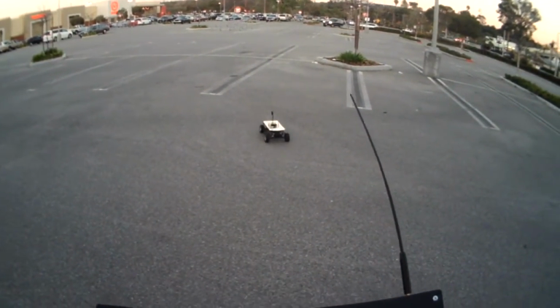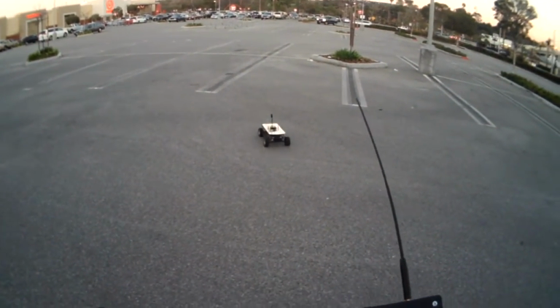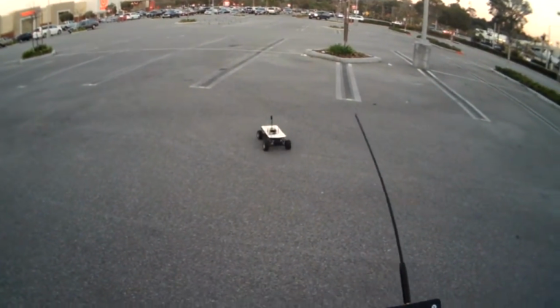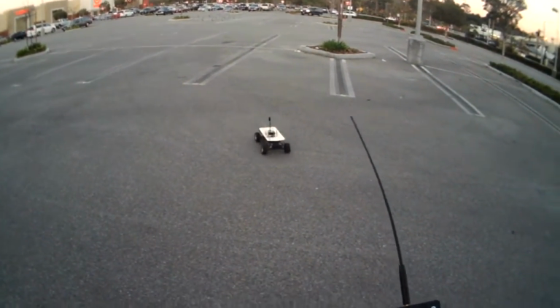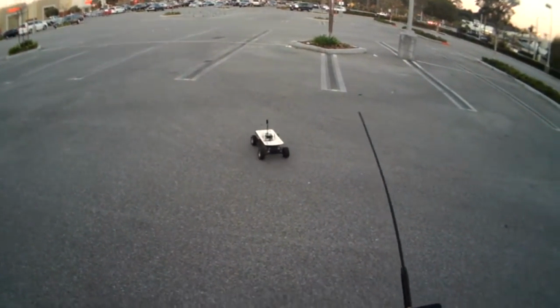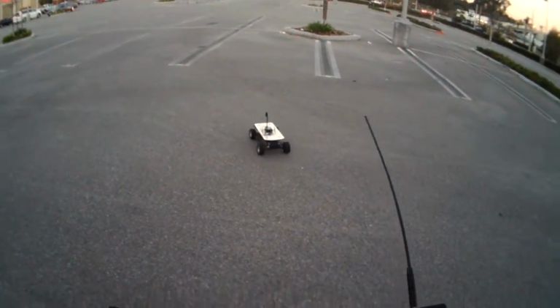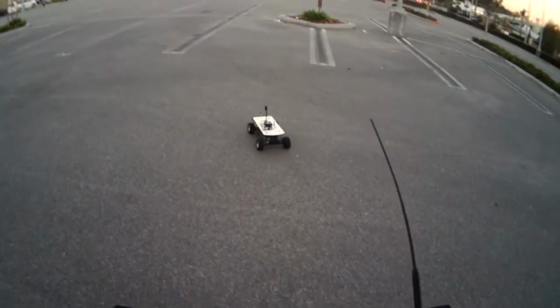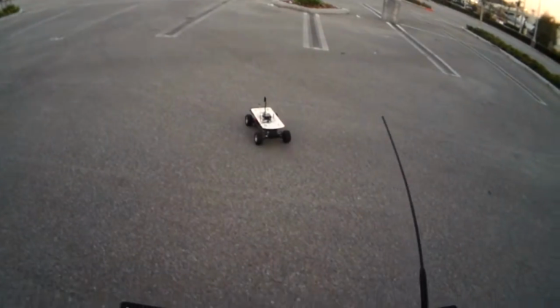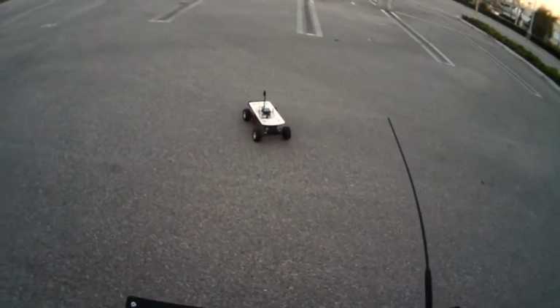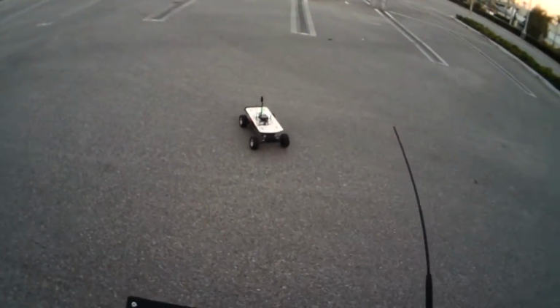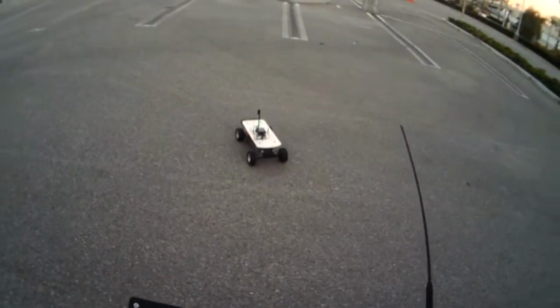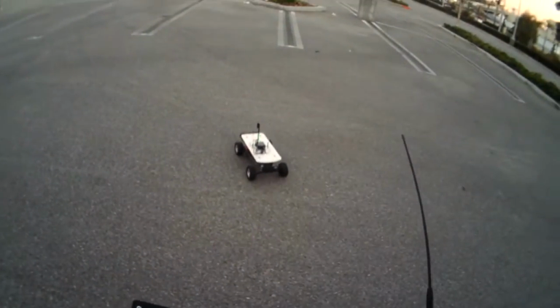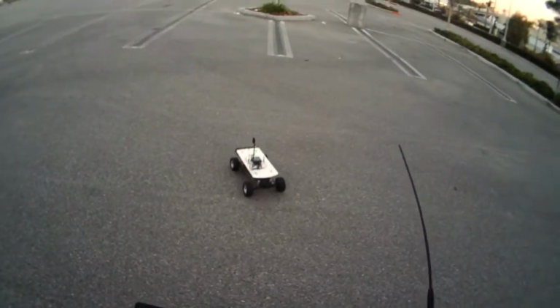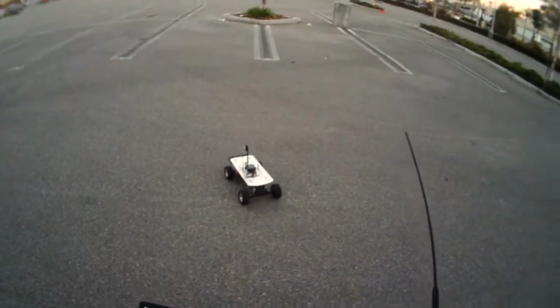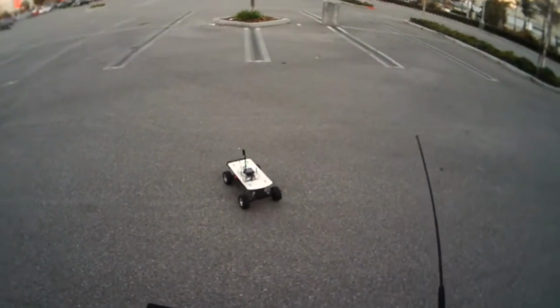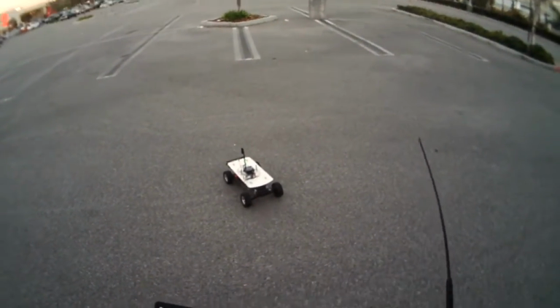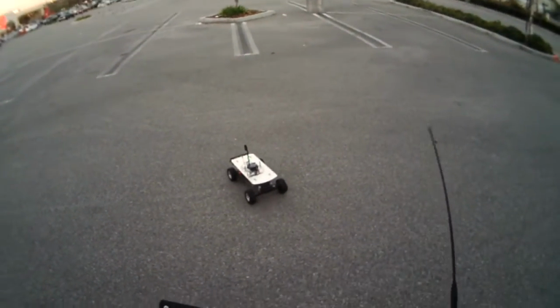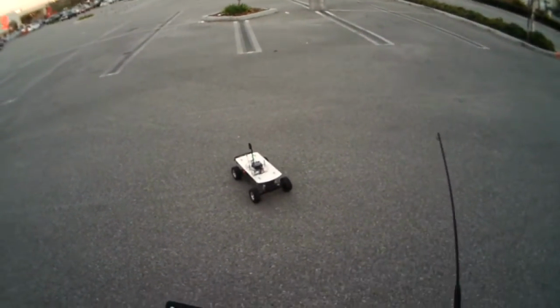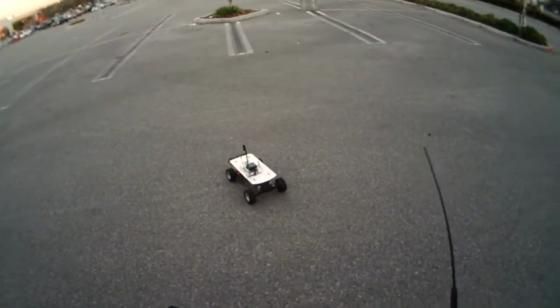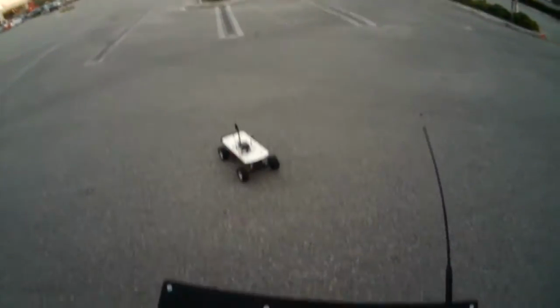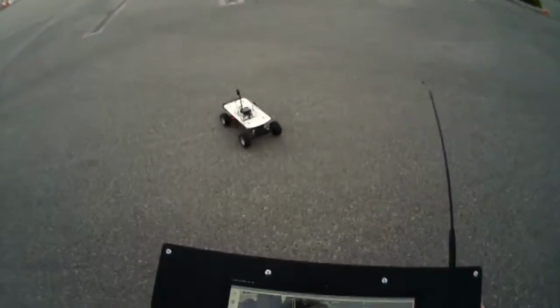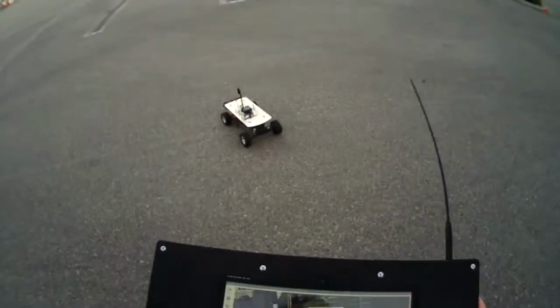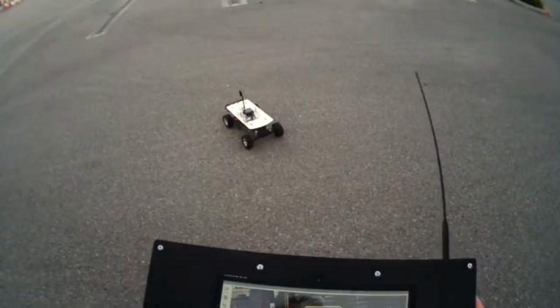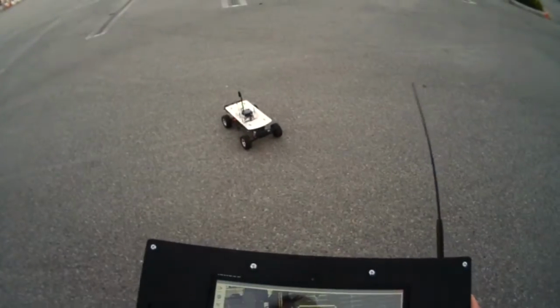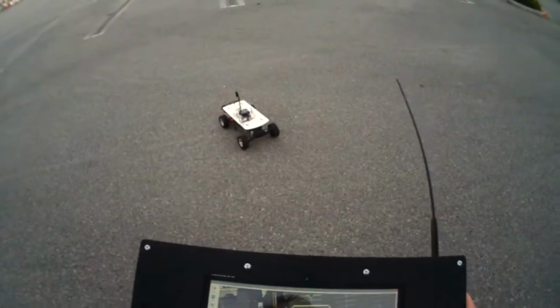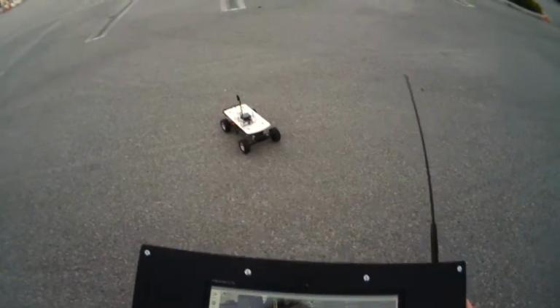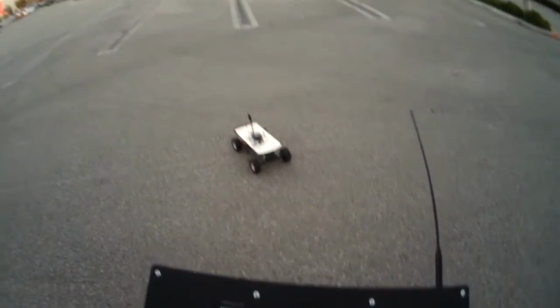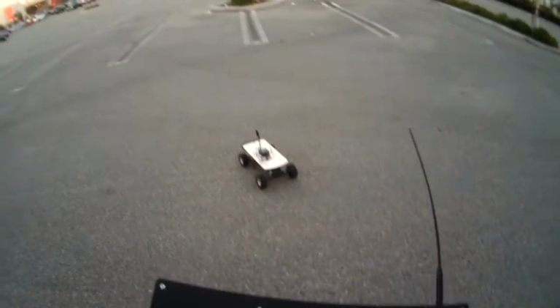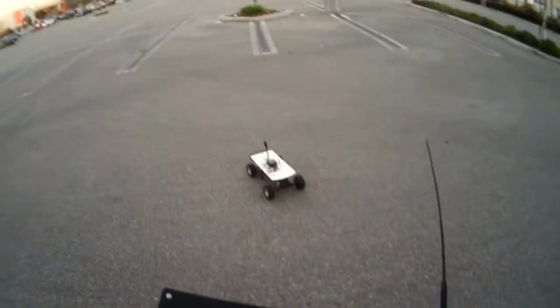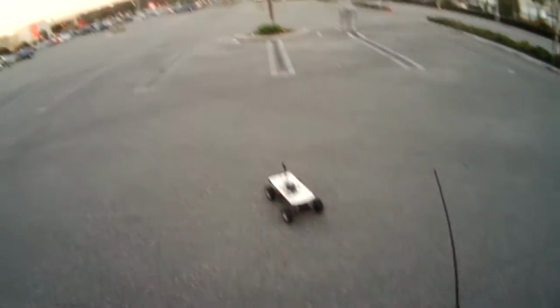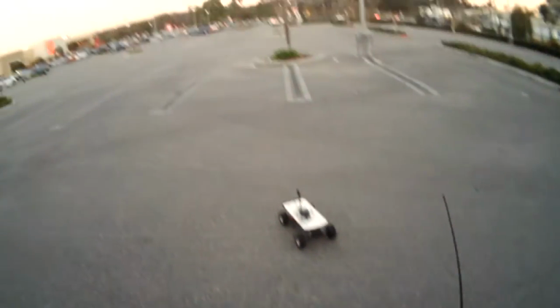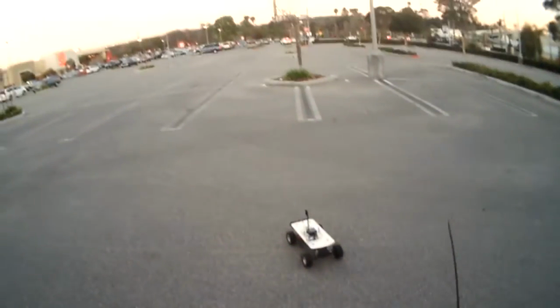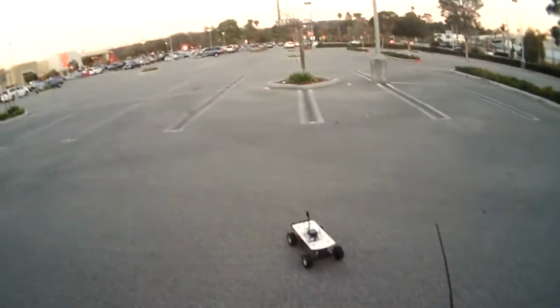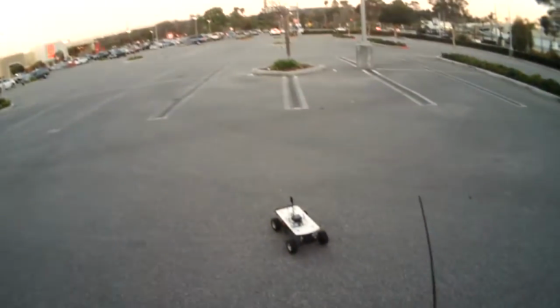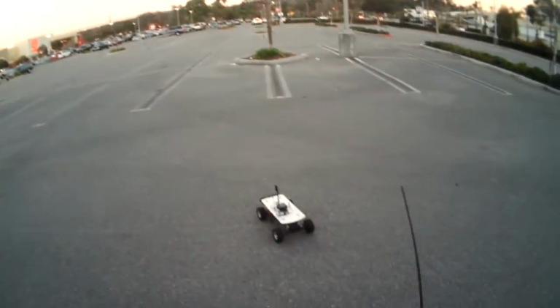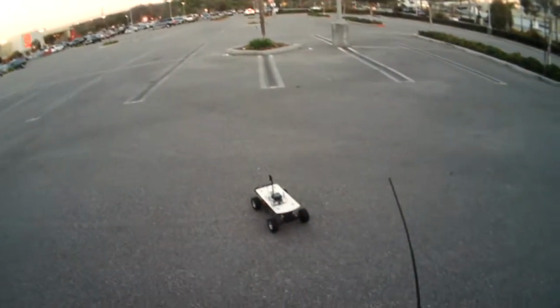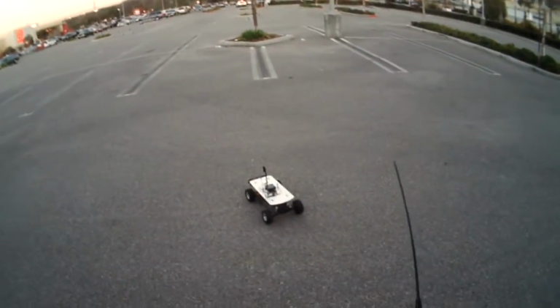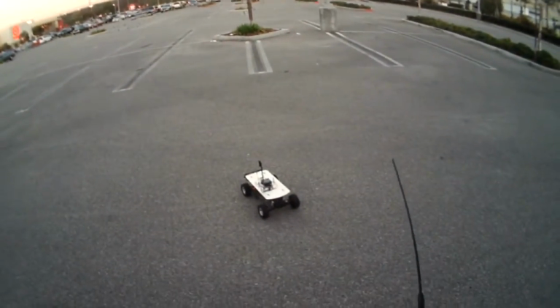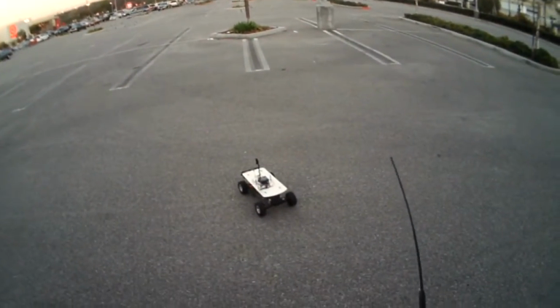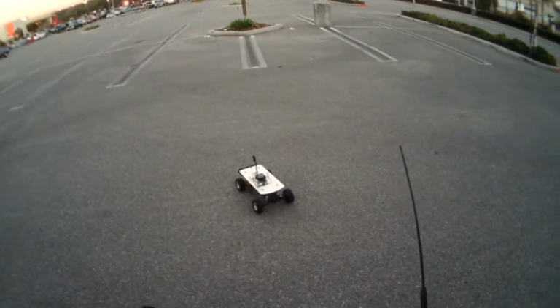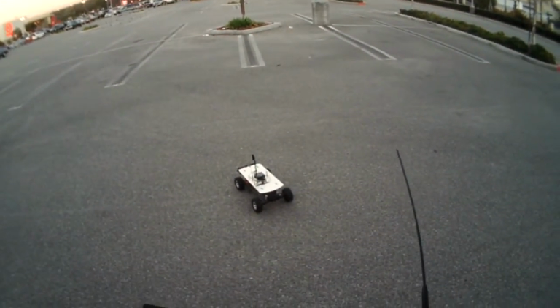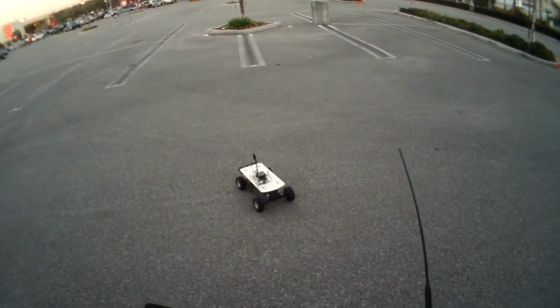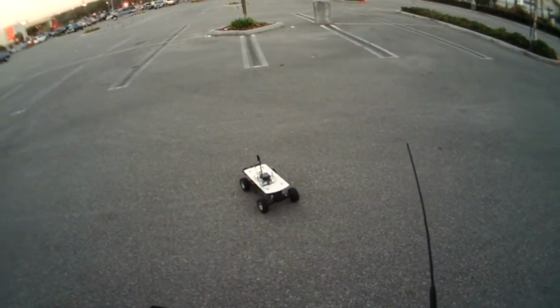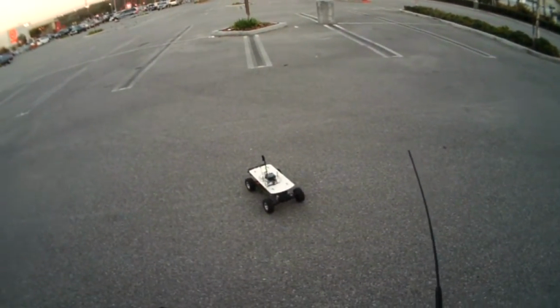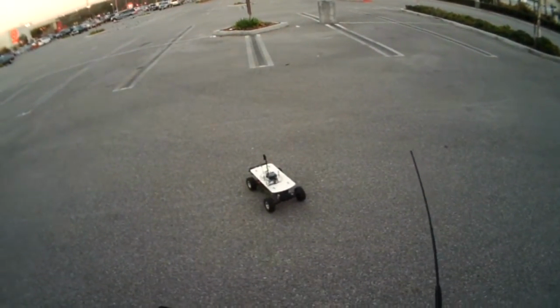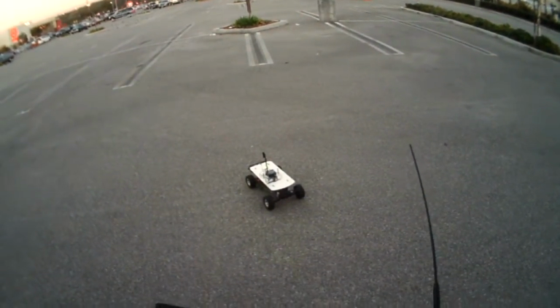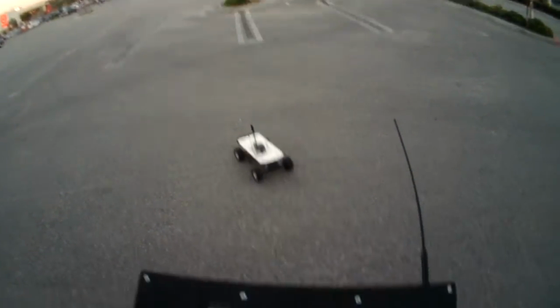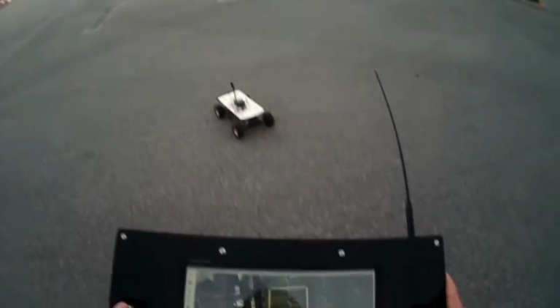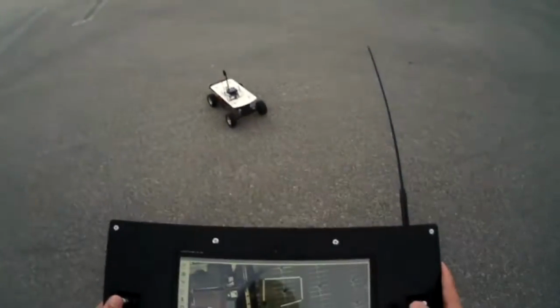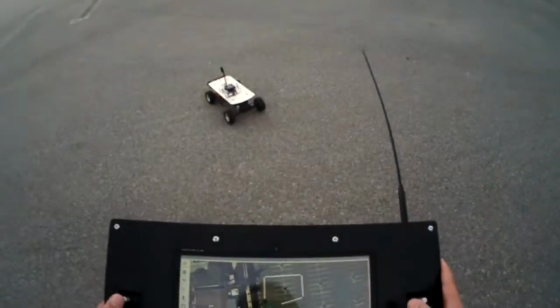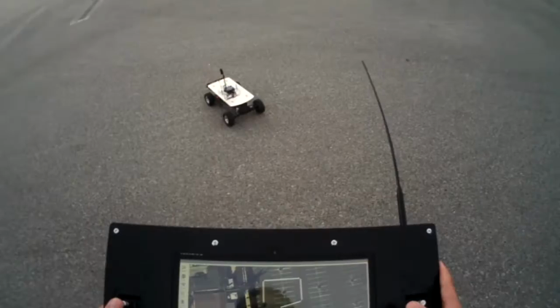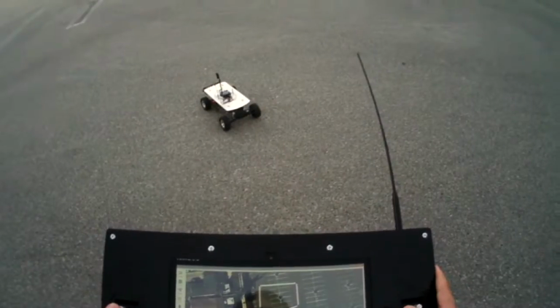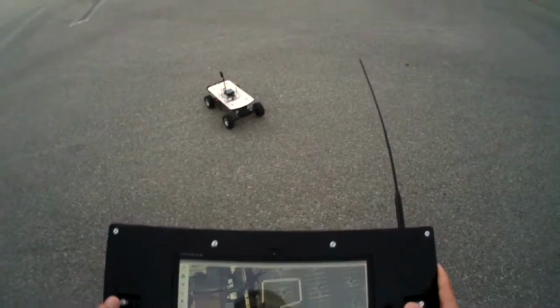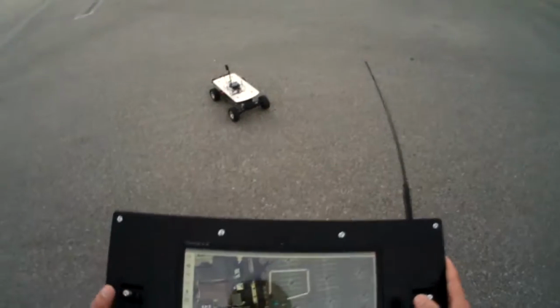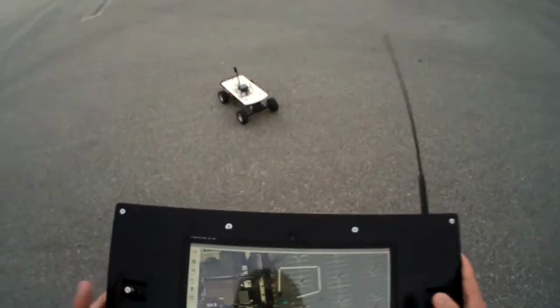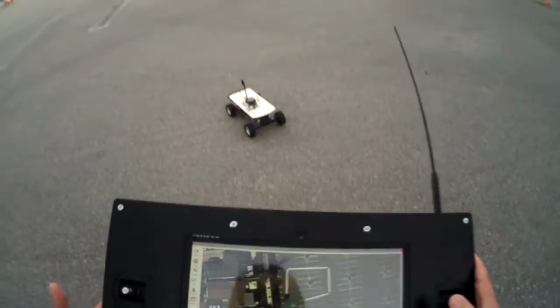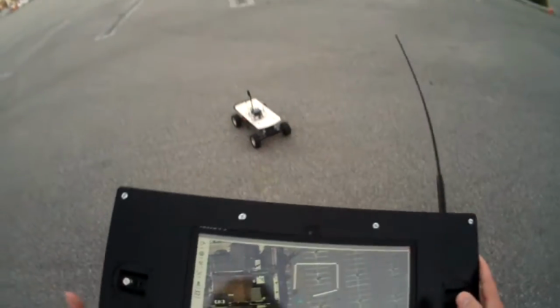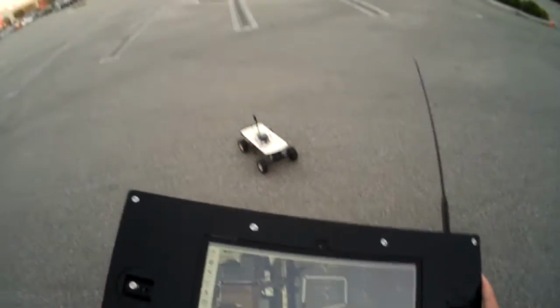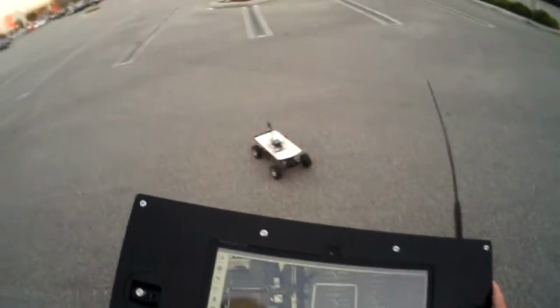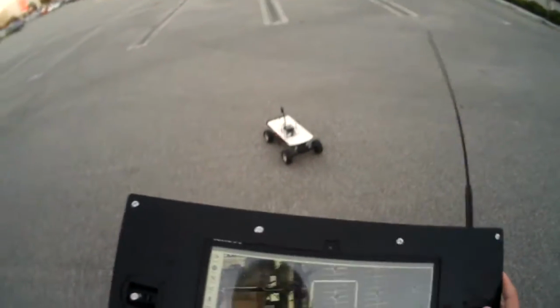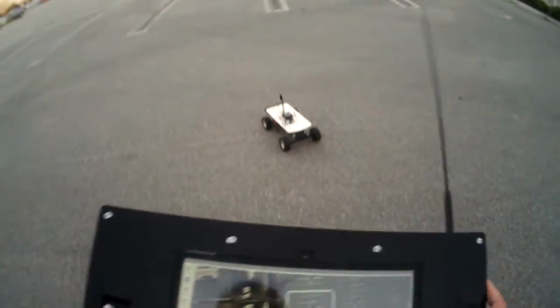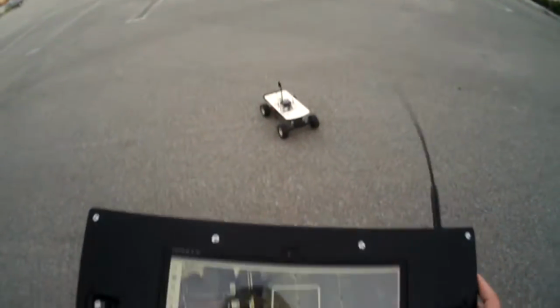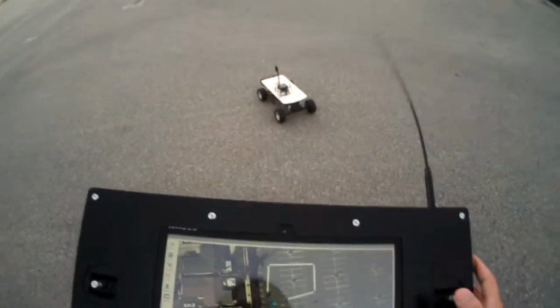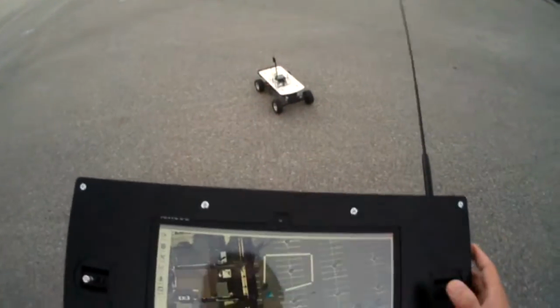Our next step is to get this flying in the air. There are just a few adjustments to make, but I think we're pretty close. Thanks for watching.